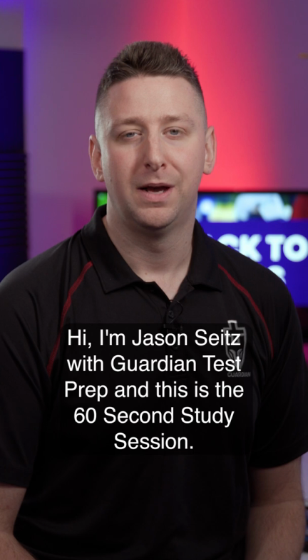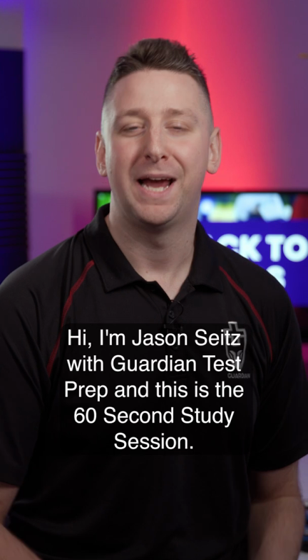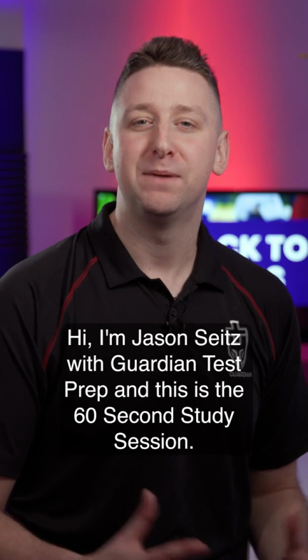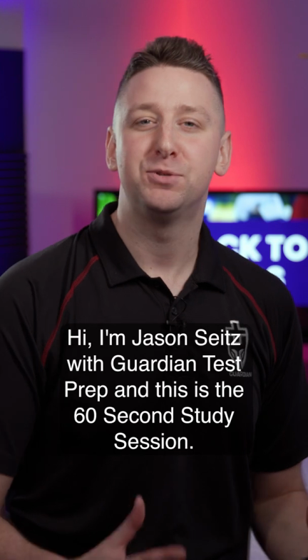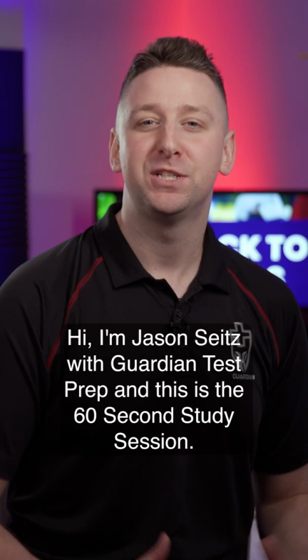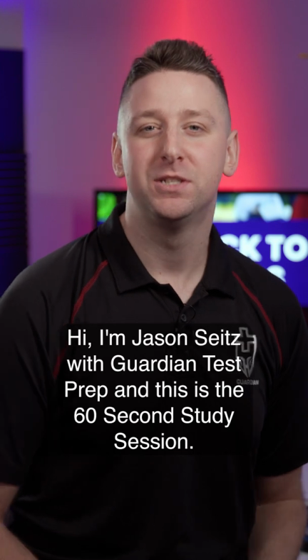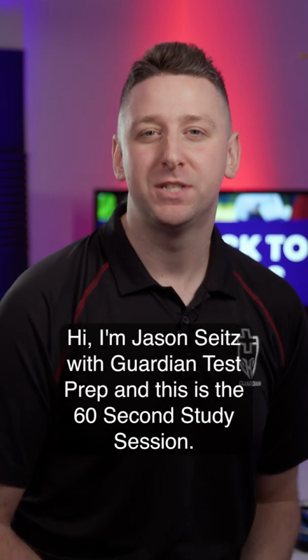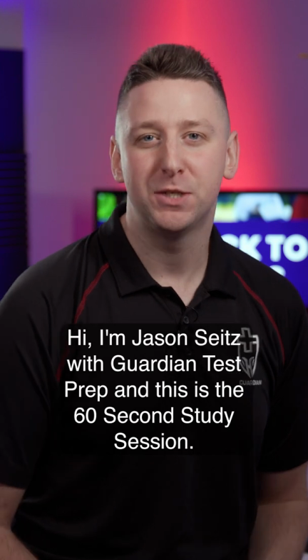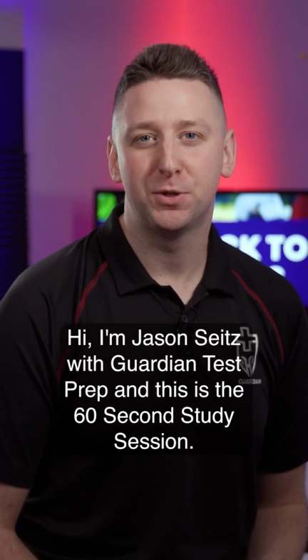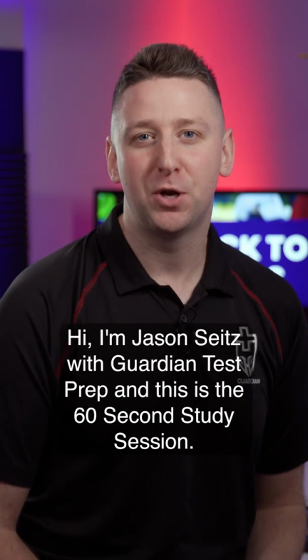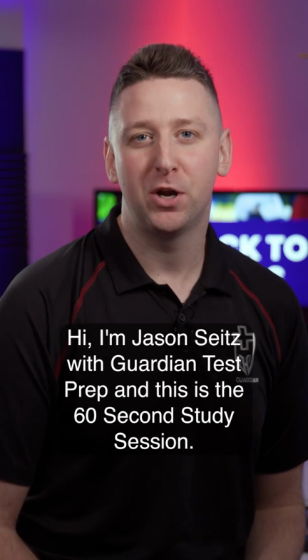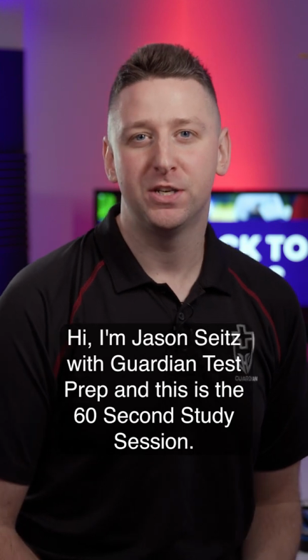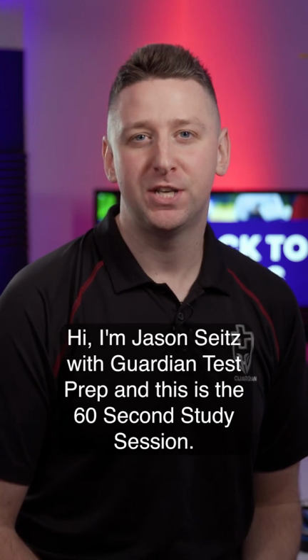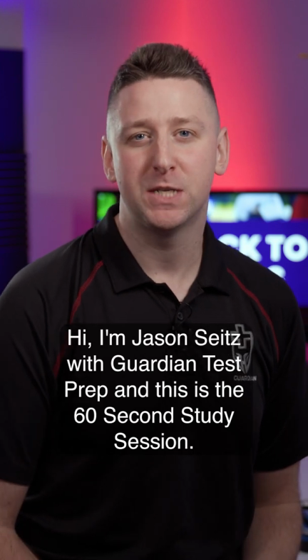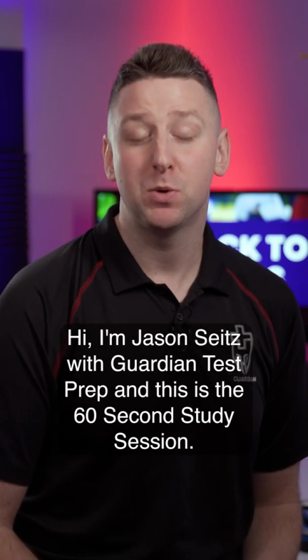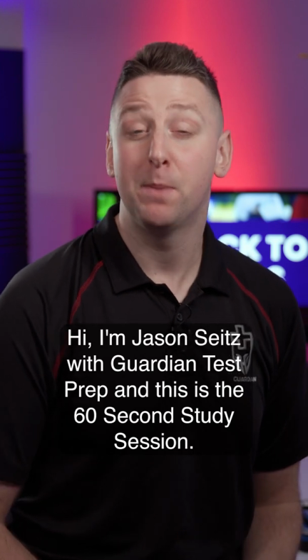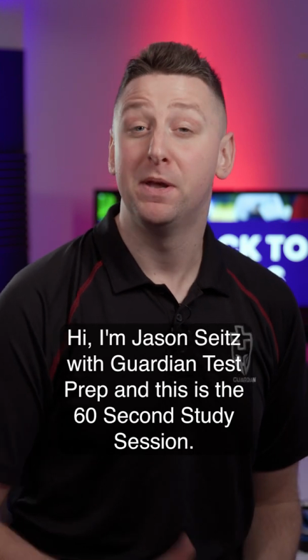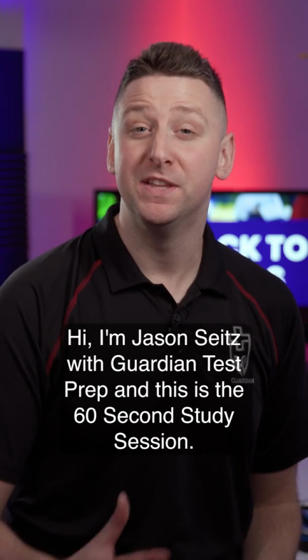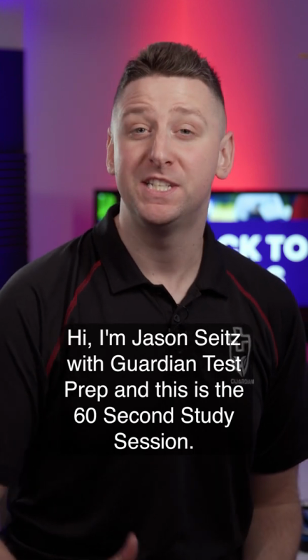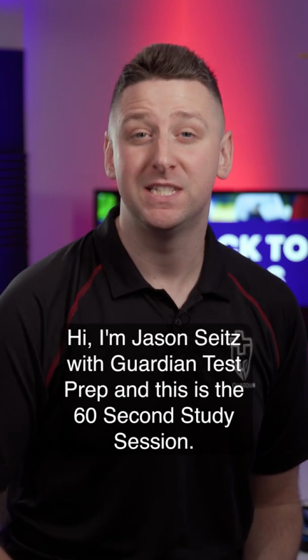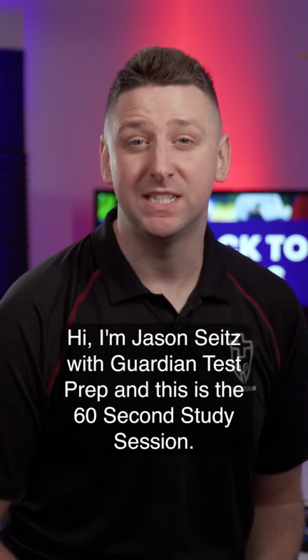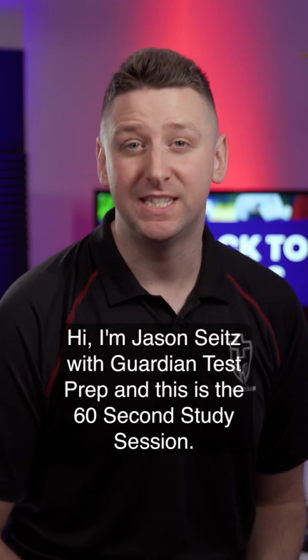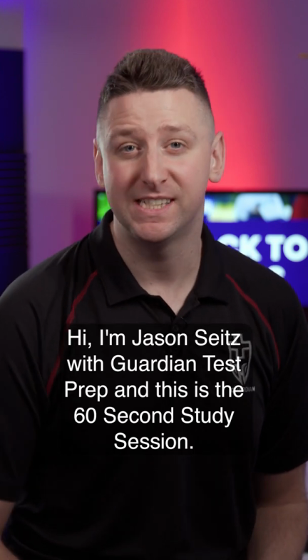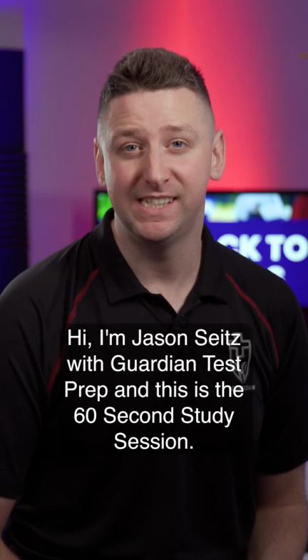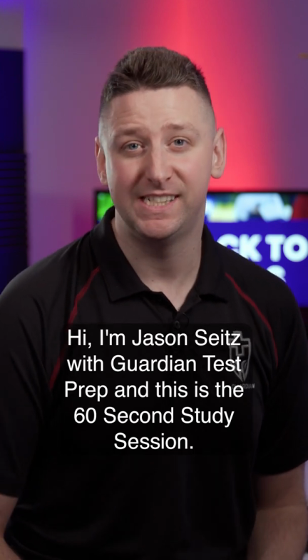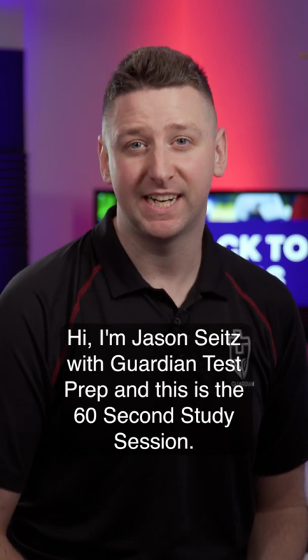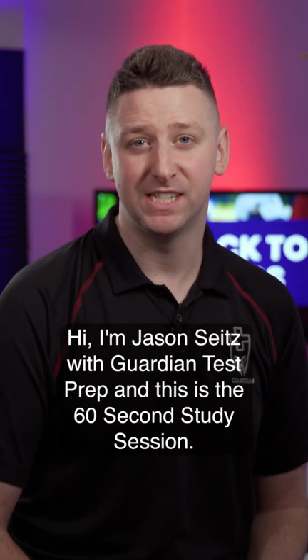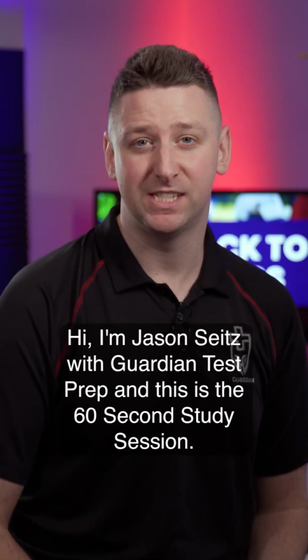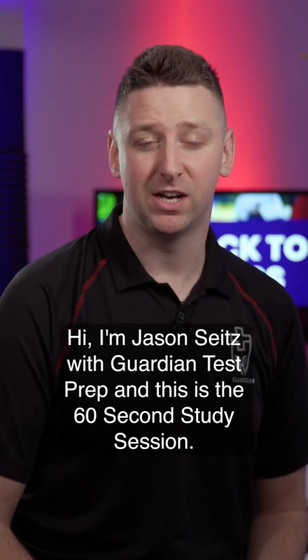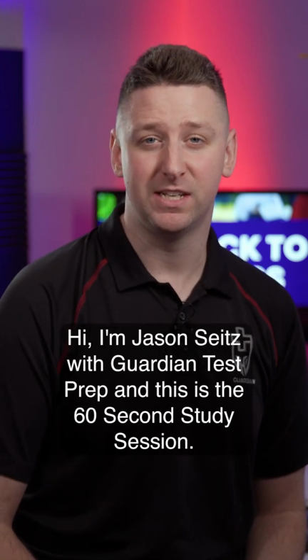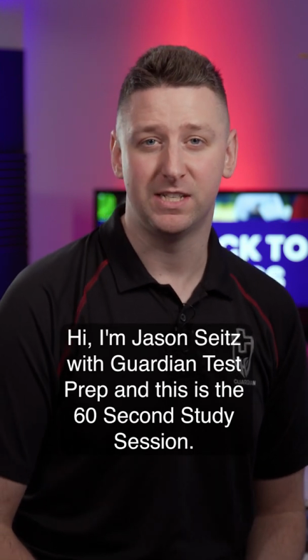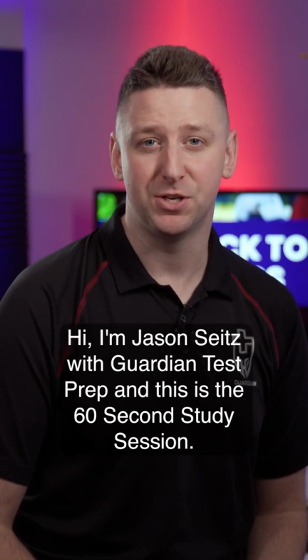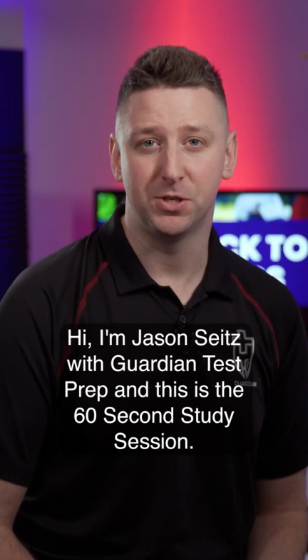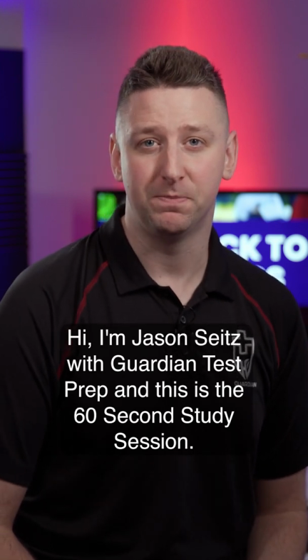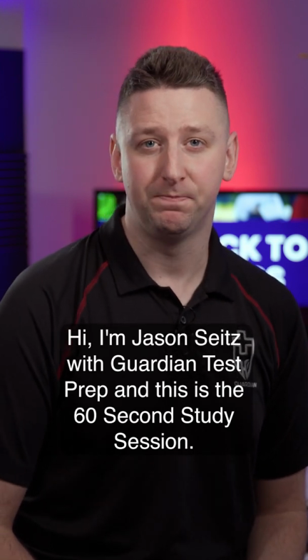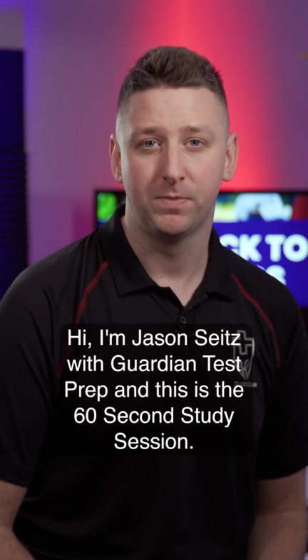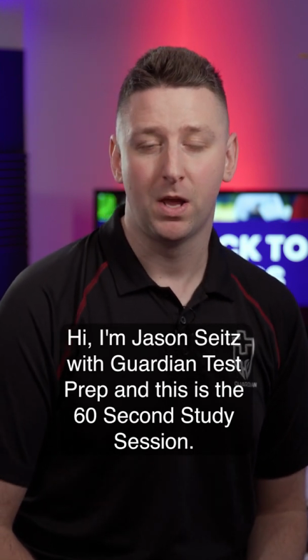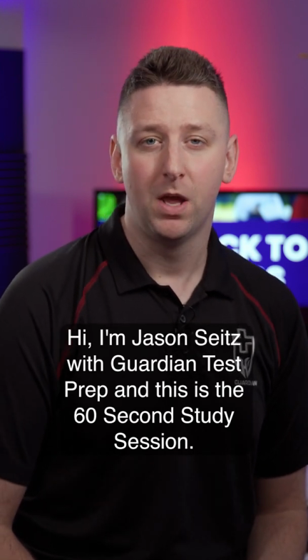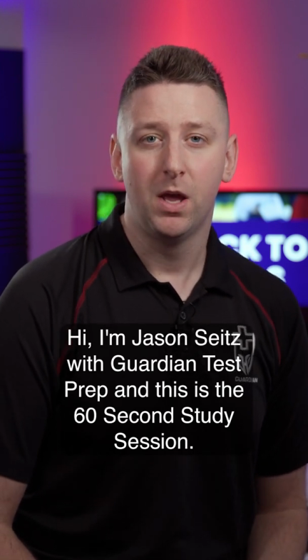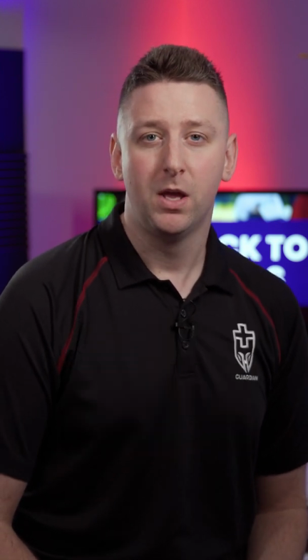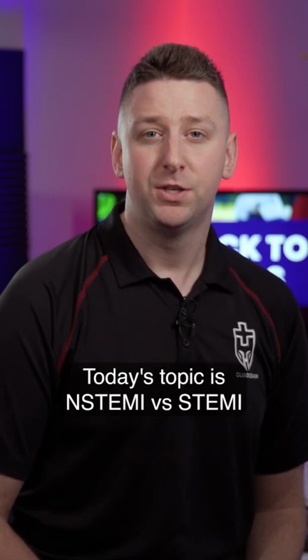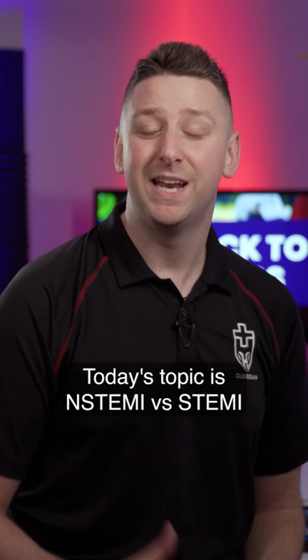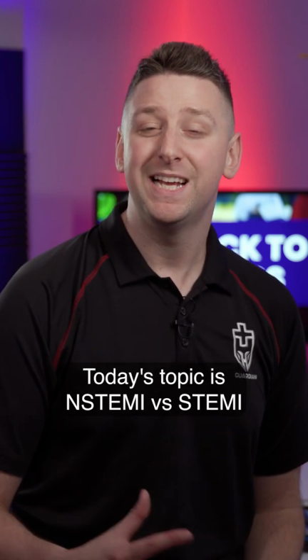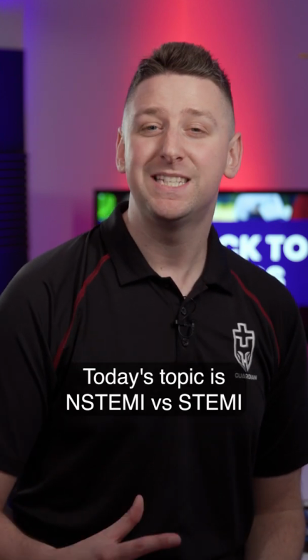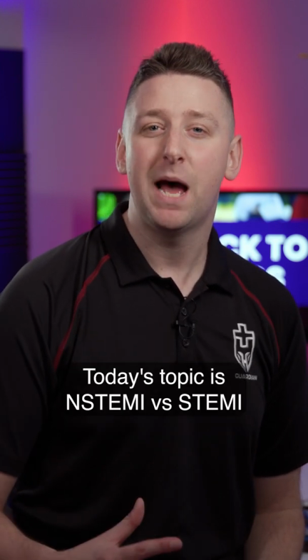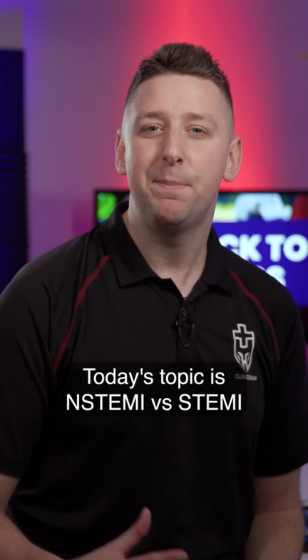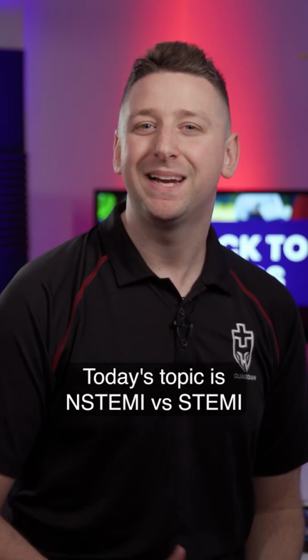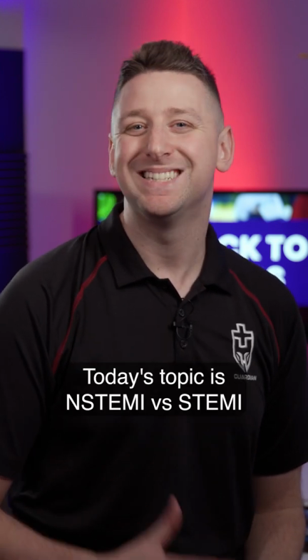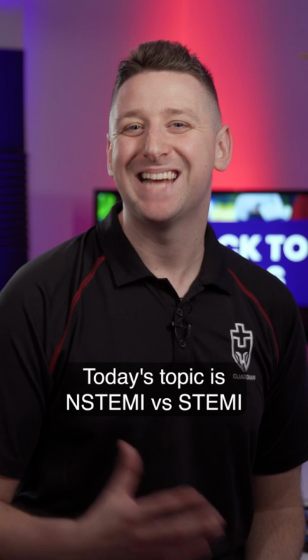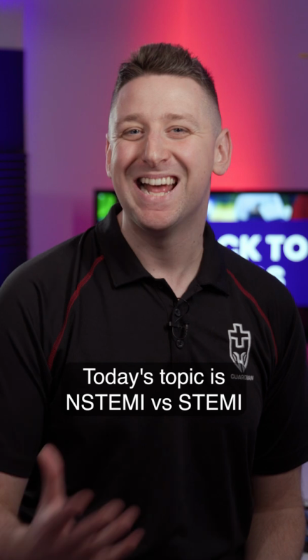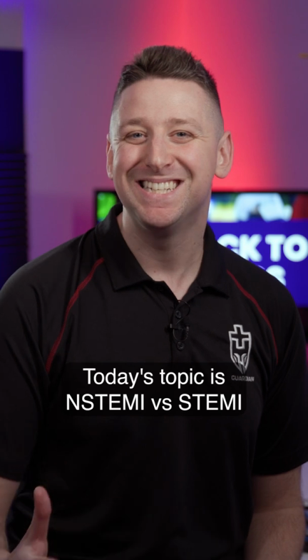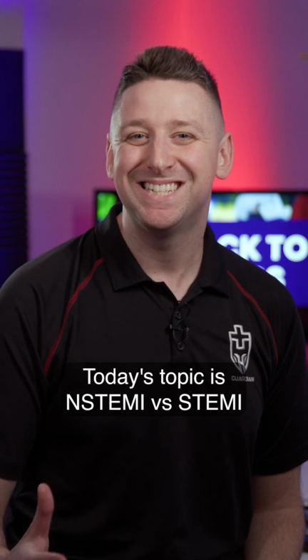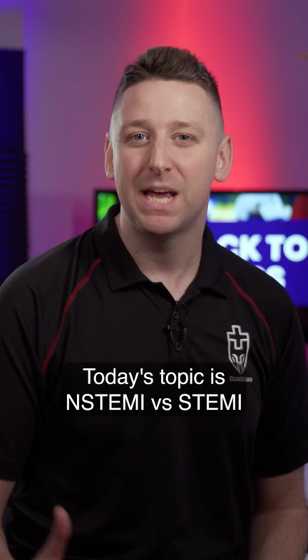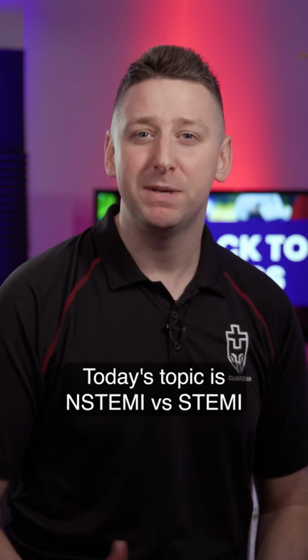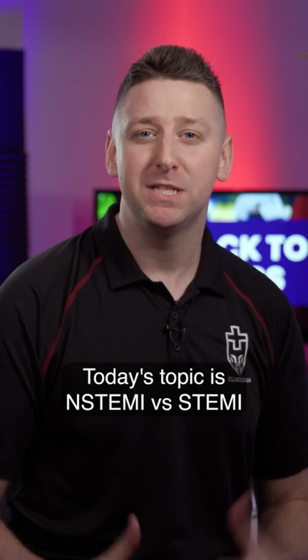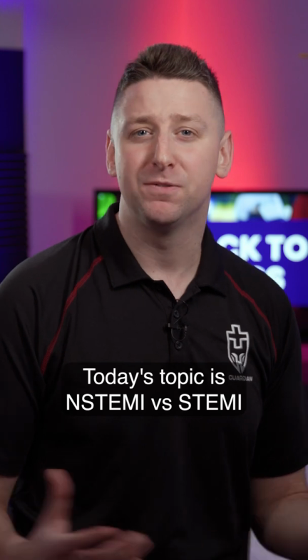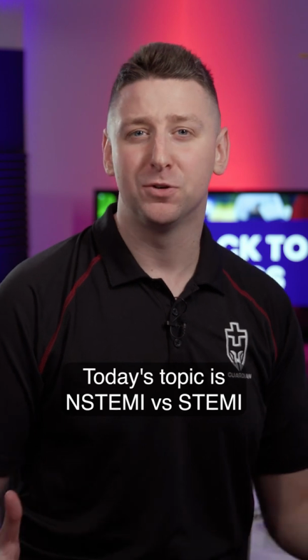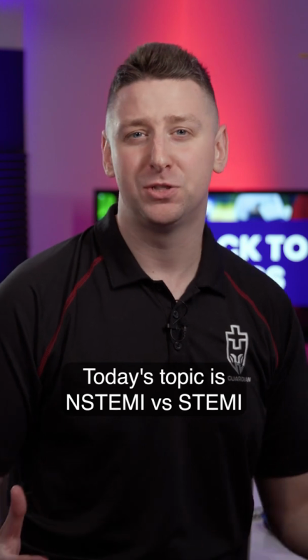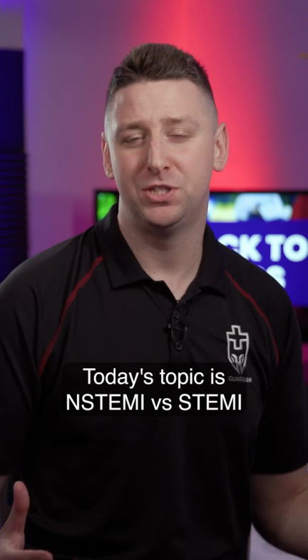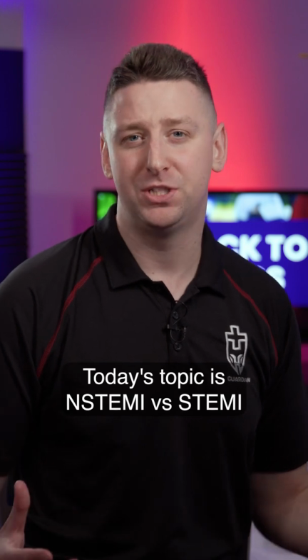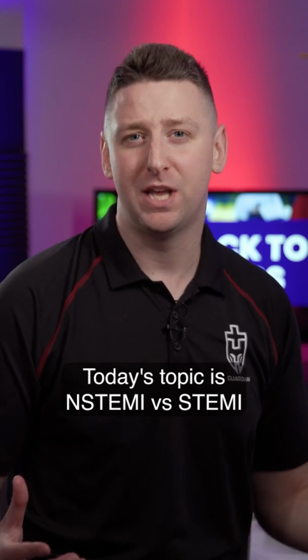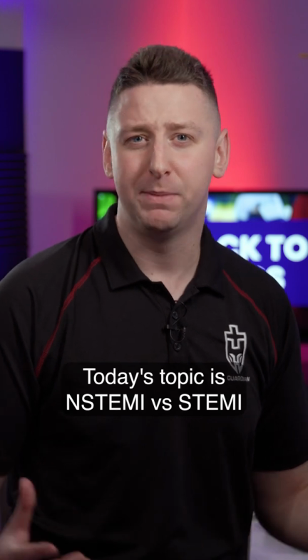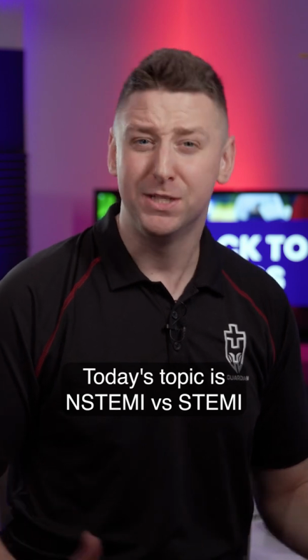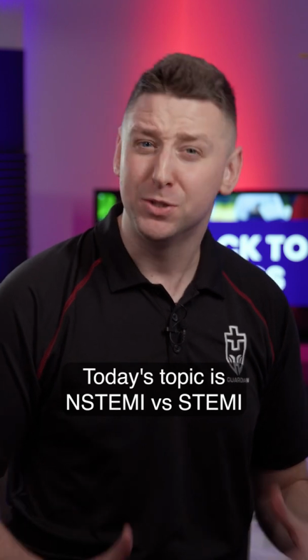Hi, I'm Jason Seitz with Guardian Test Prep, and this is the 60-second study session. Today's topic is N-STEMIs versus STEMIs.